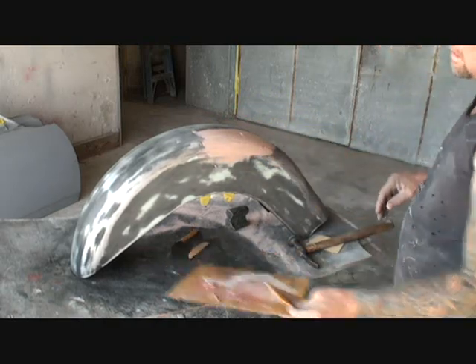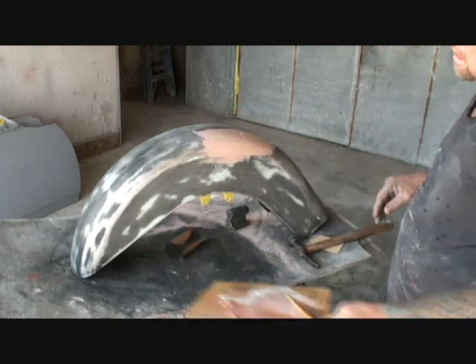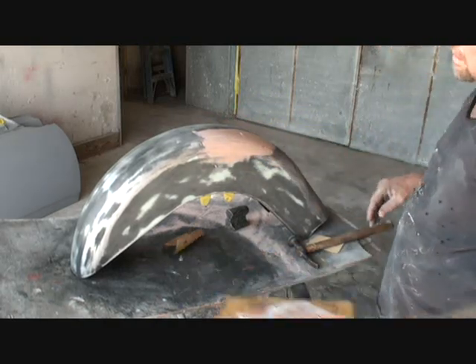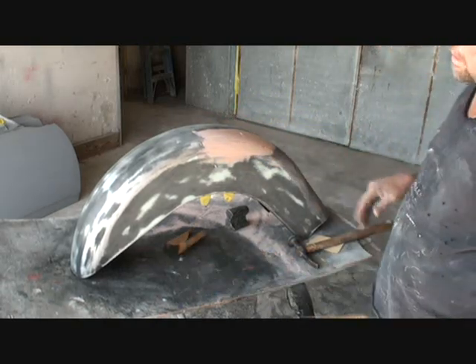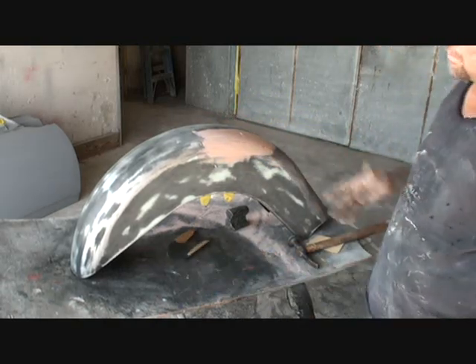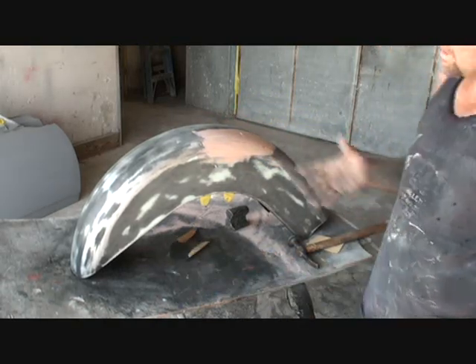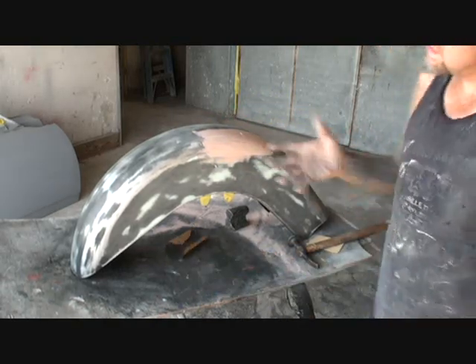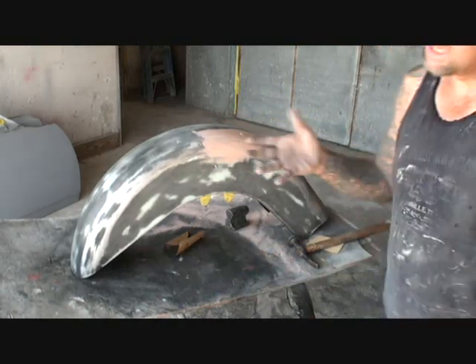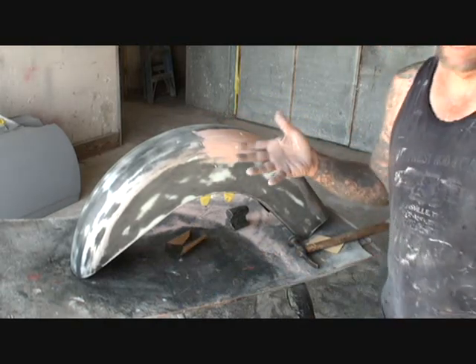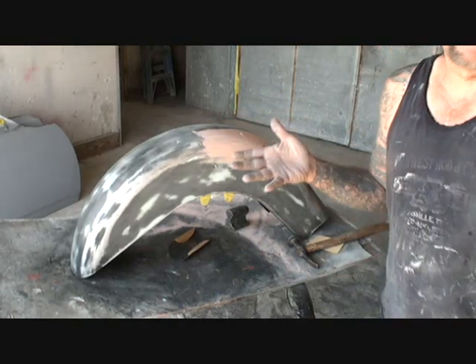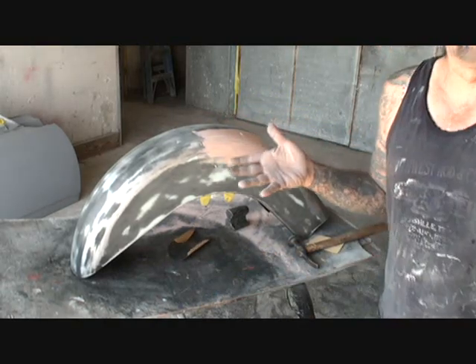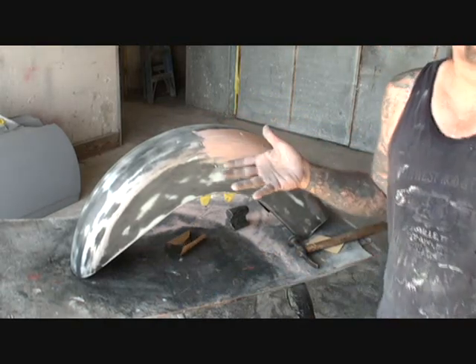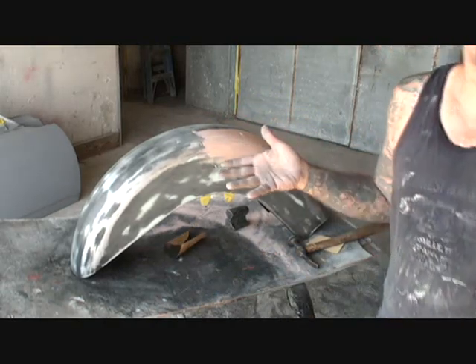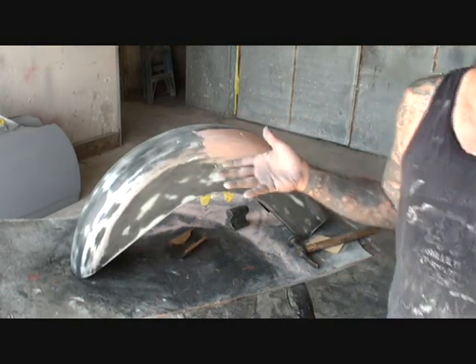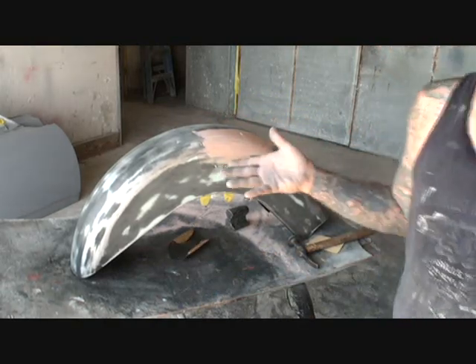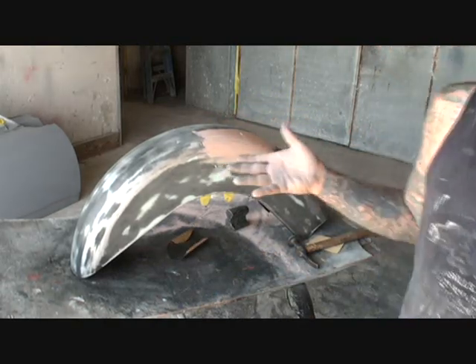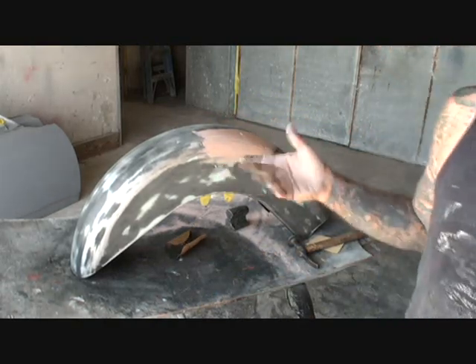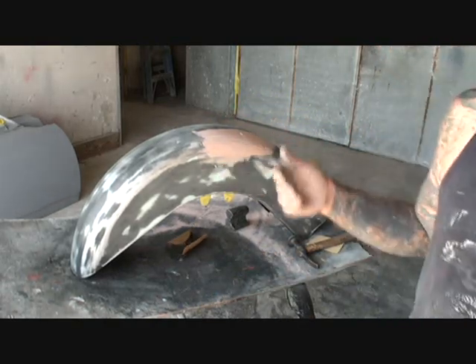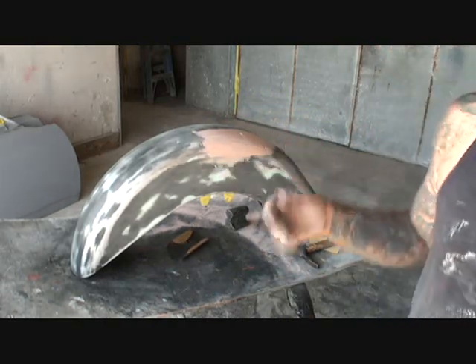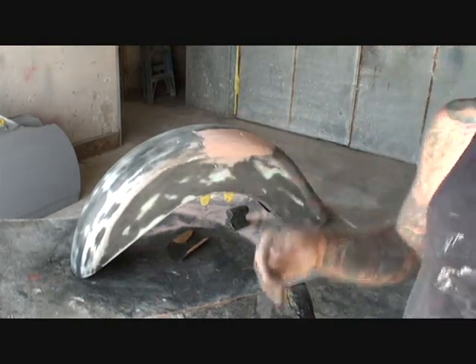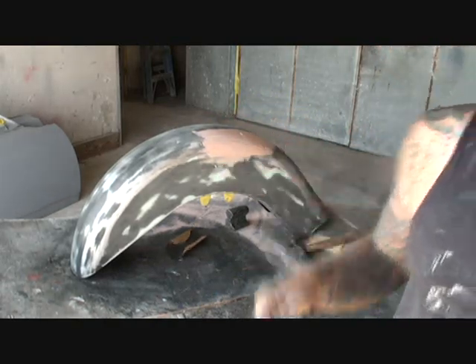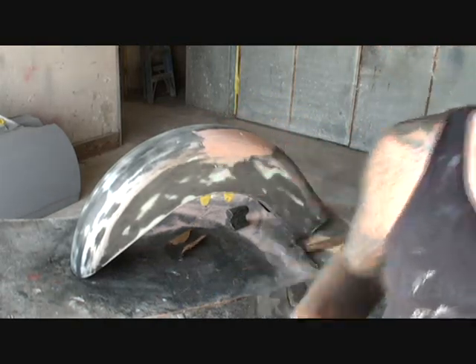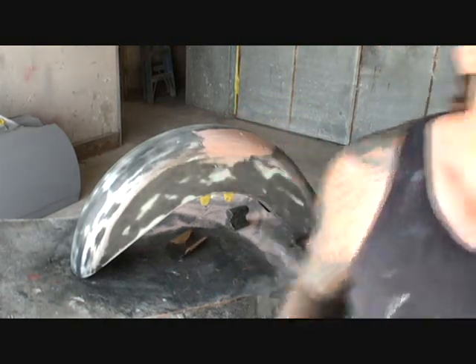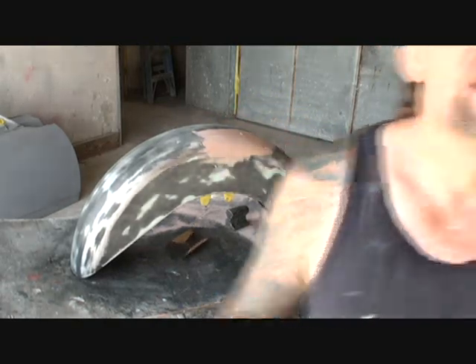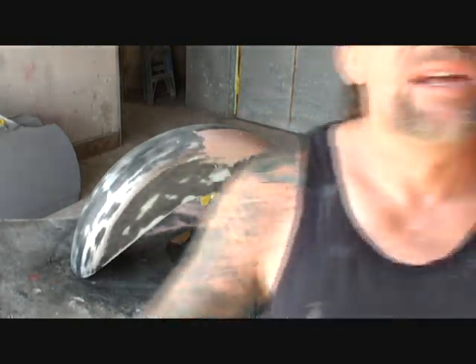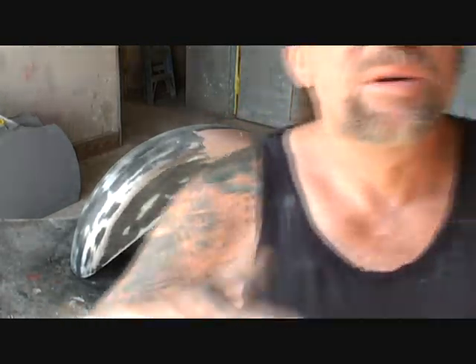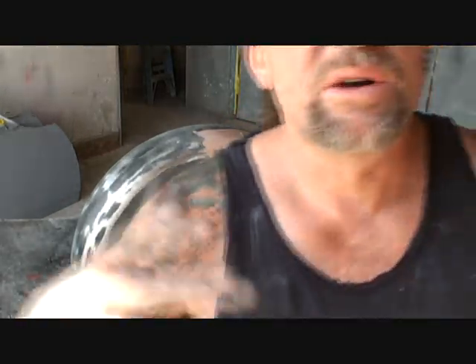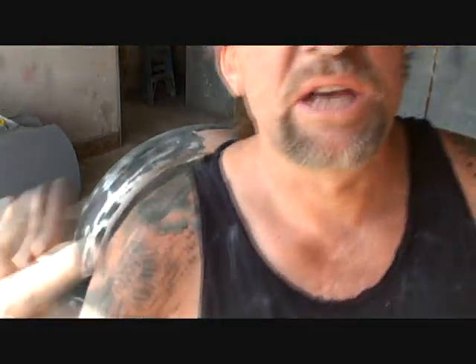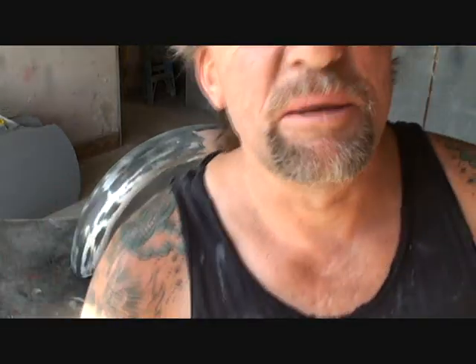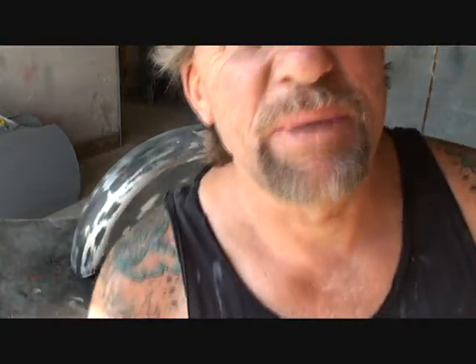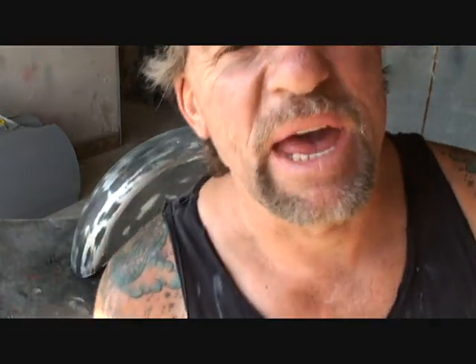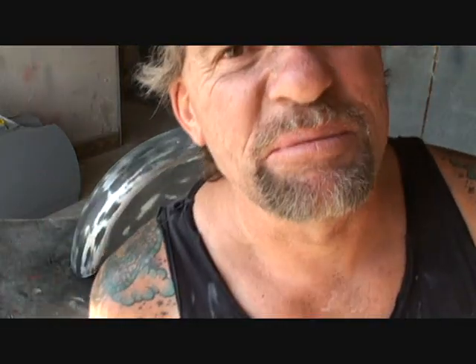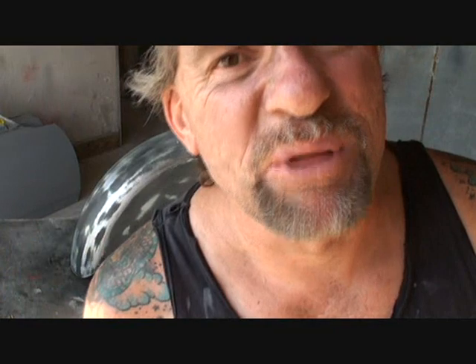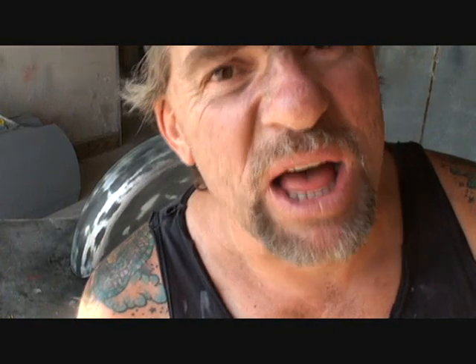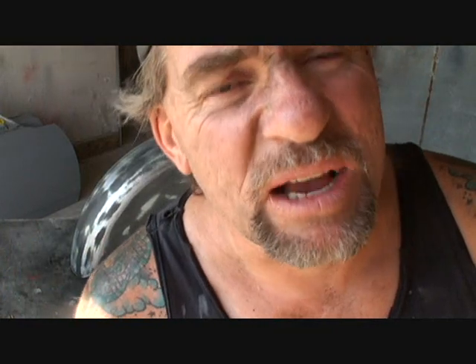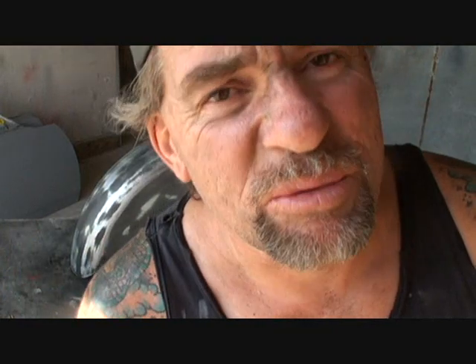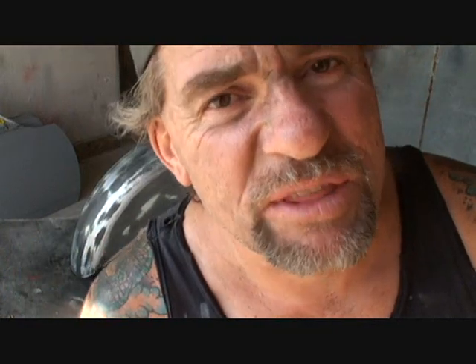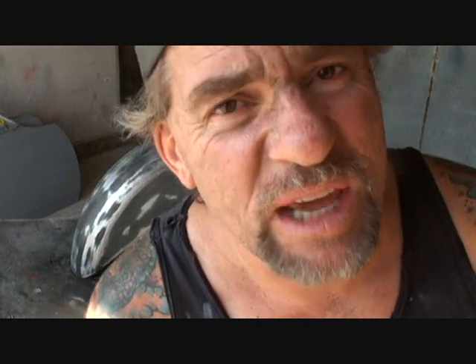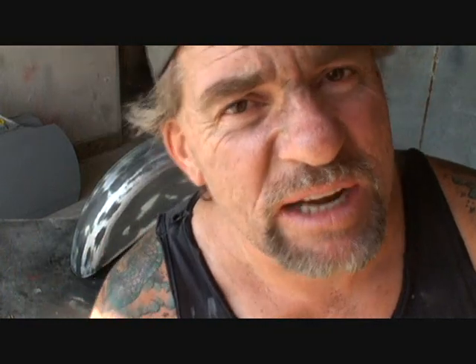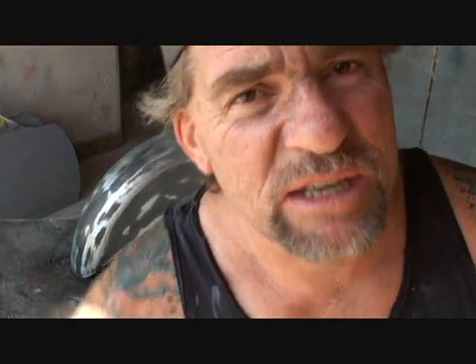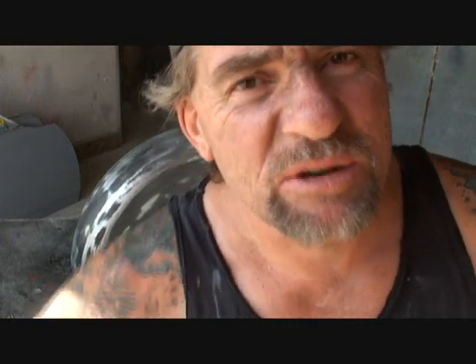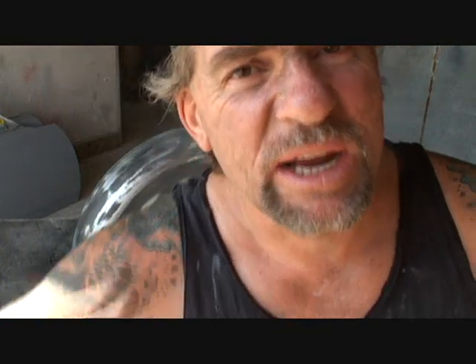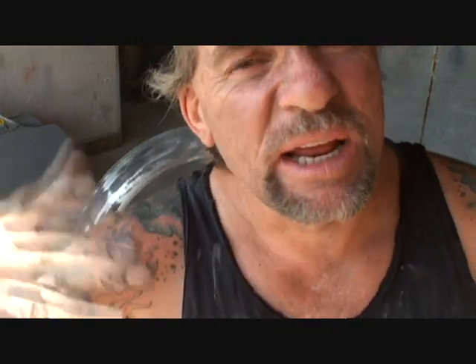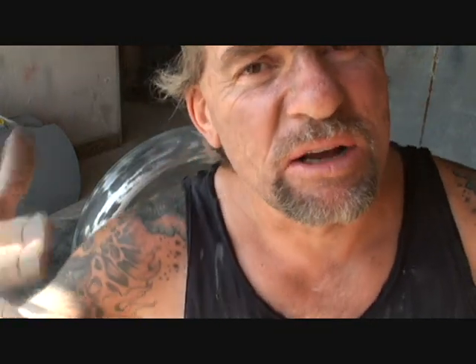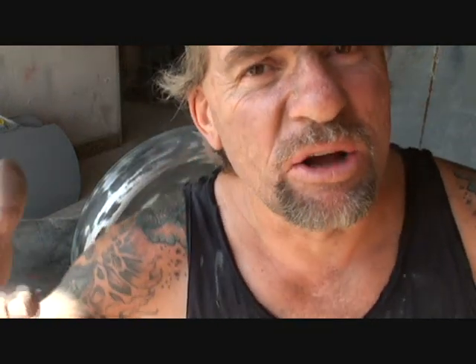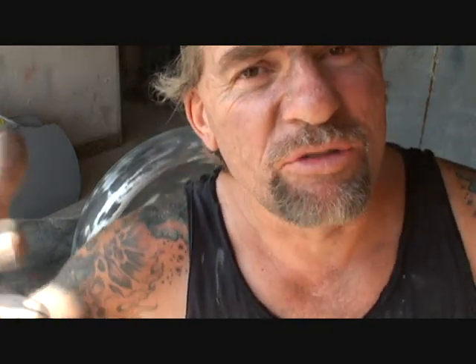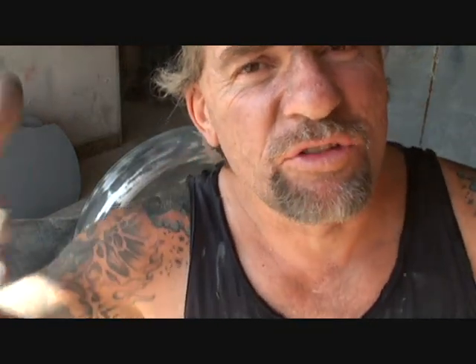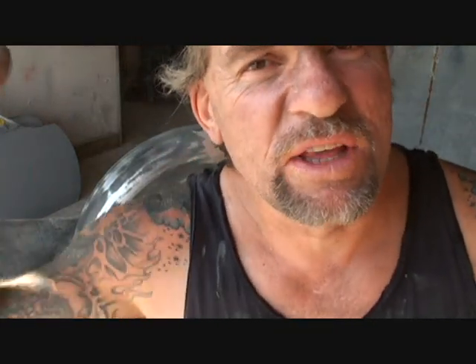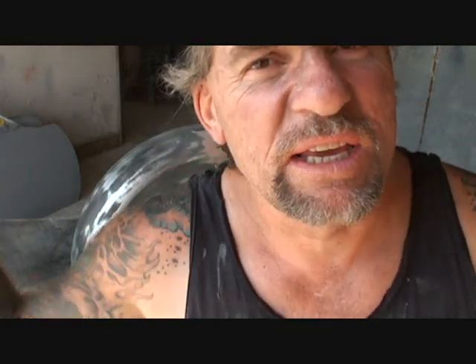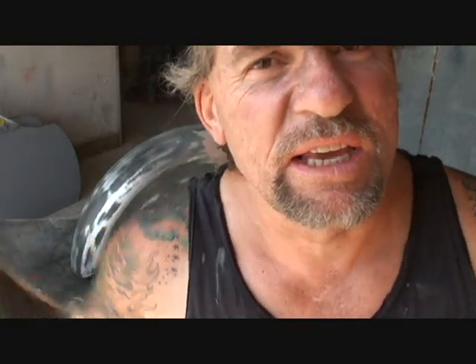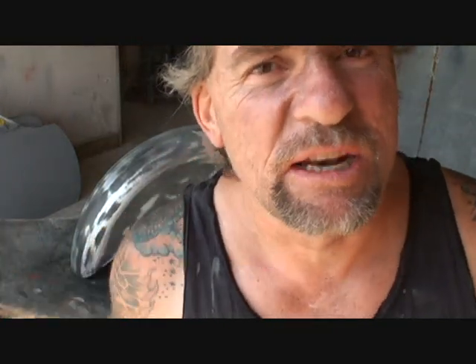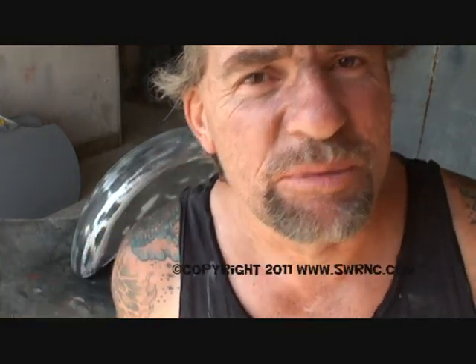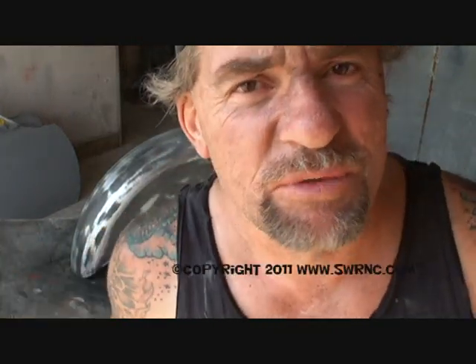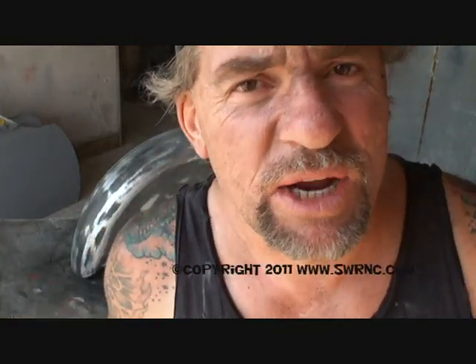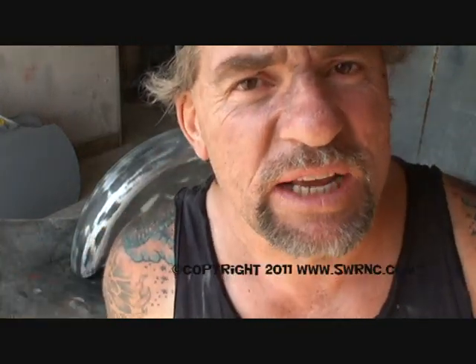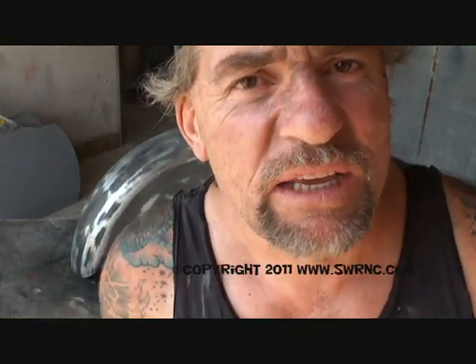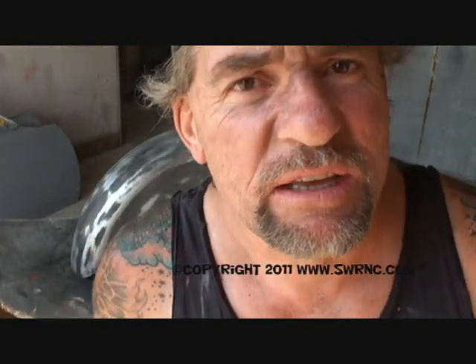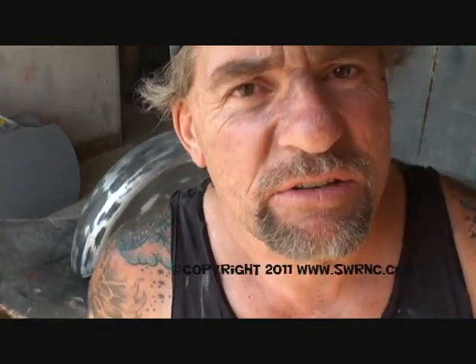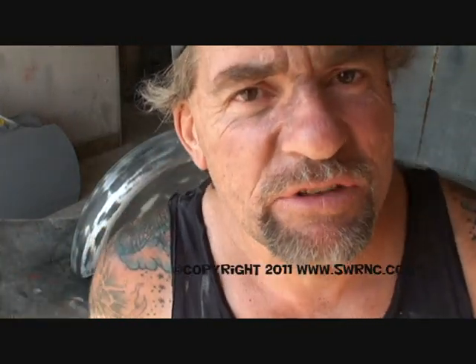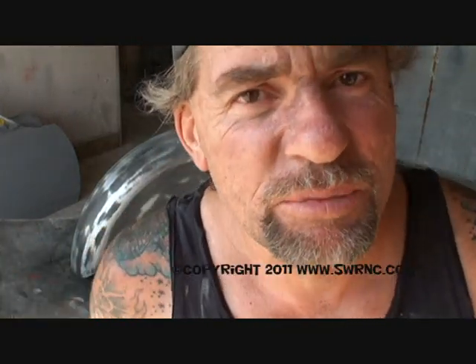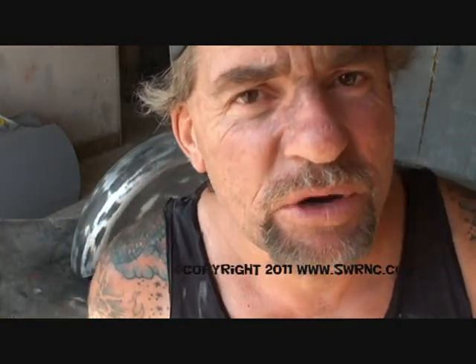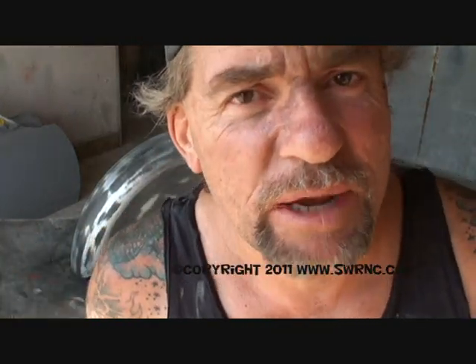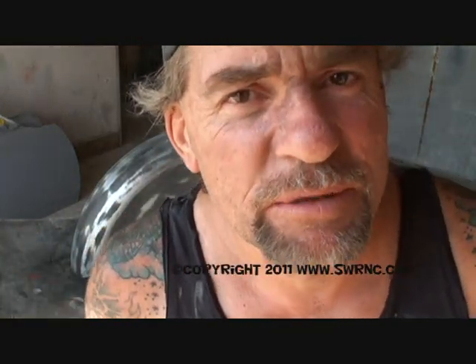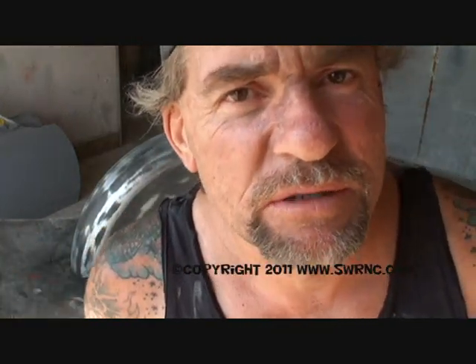And then once again, we'll let that dry. We'll come back, block it with 80 grit. And hopefully it'll be ready for primer.